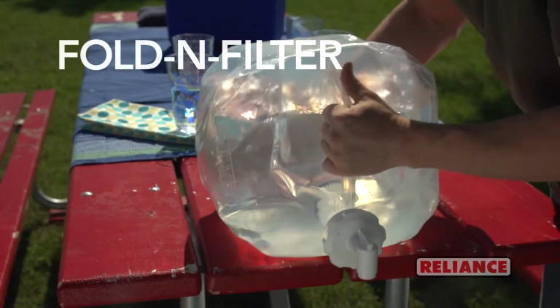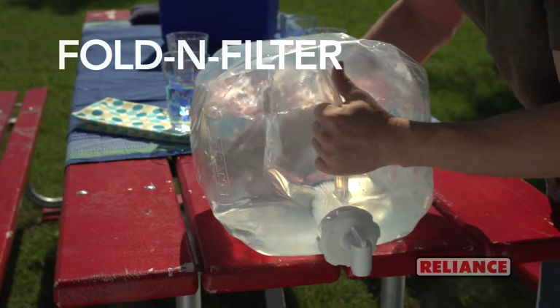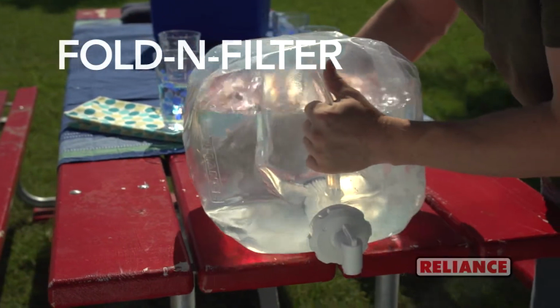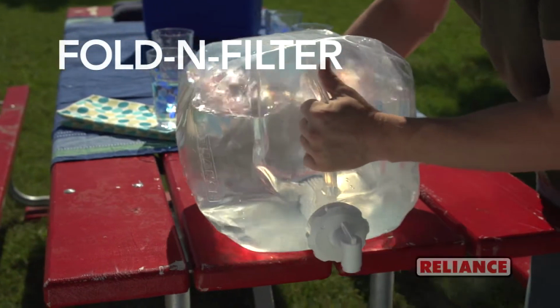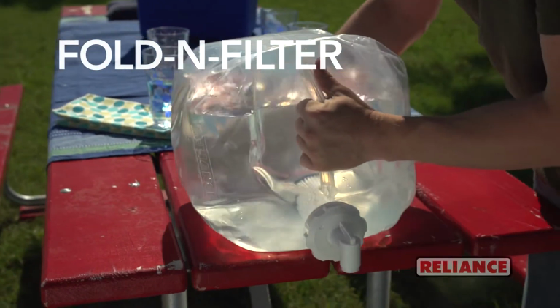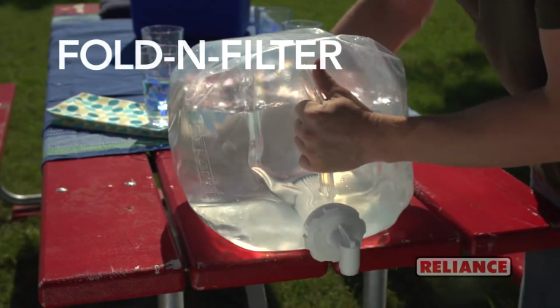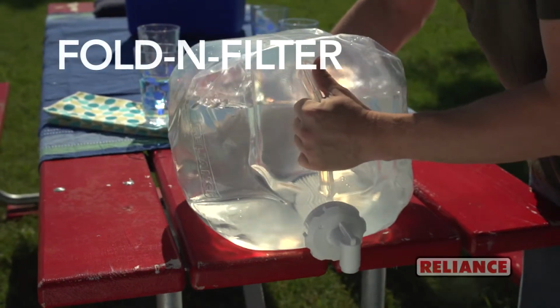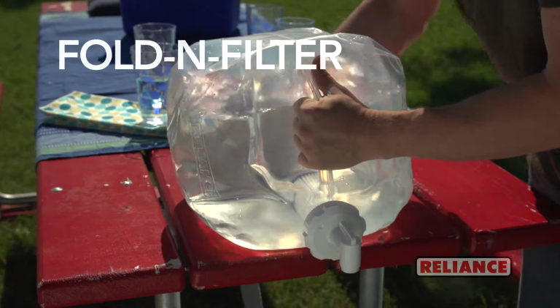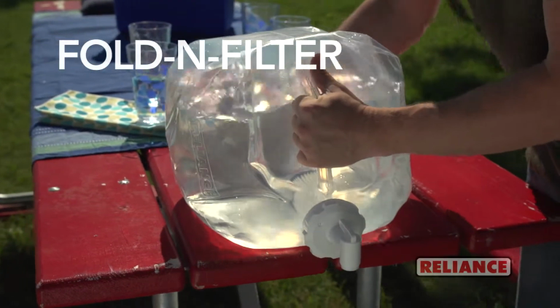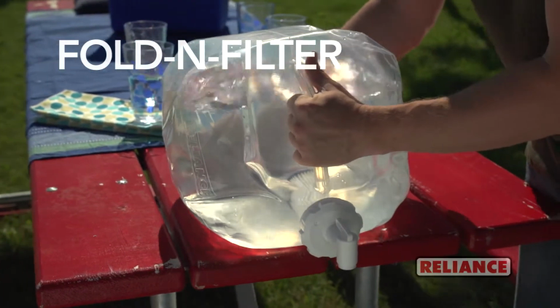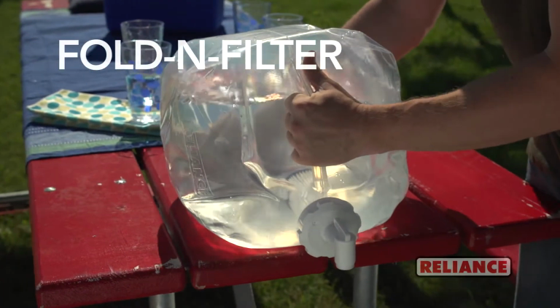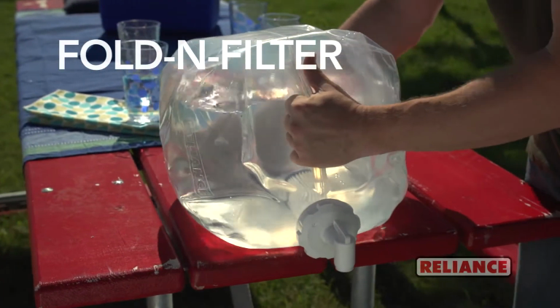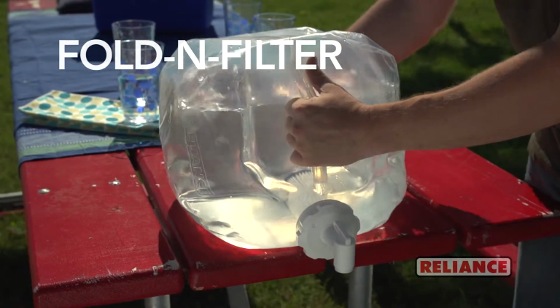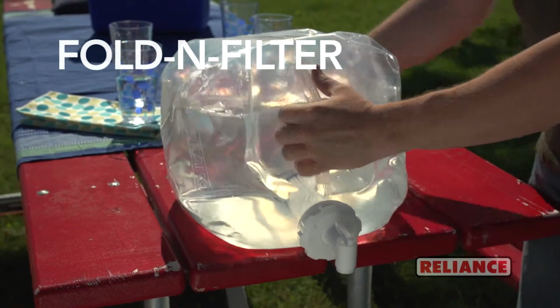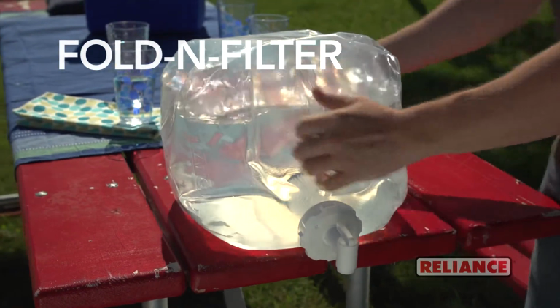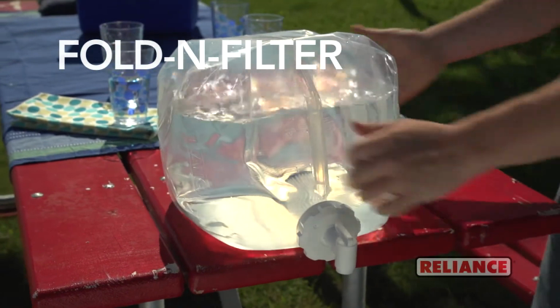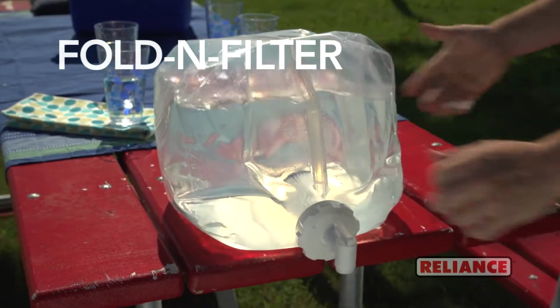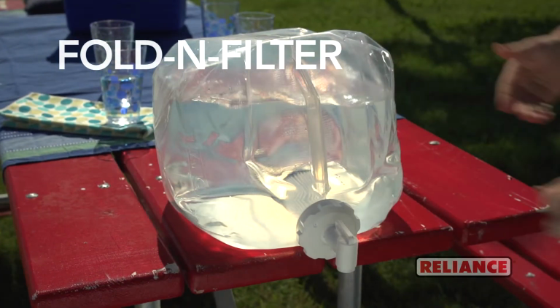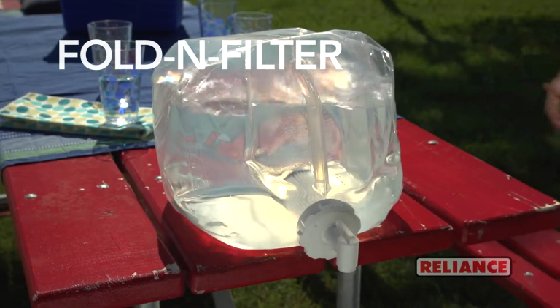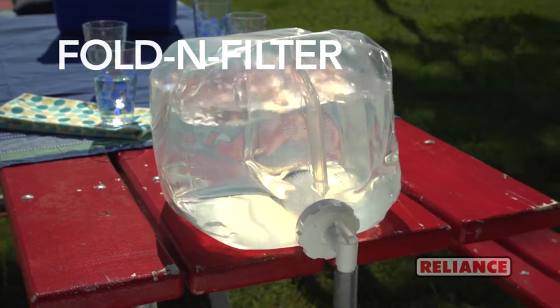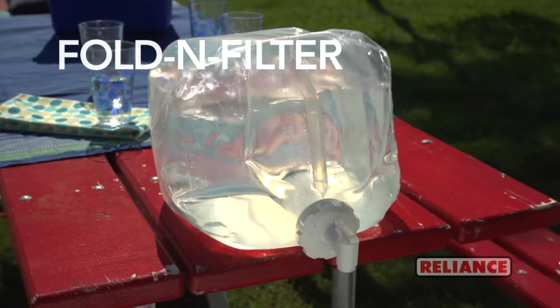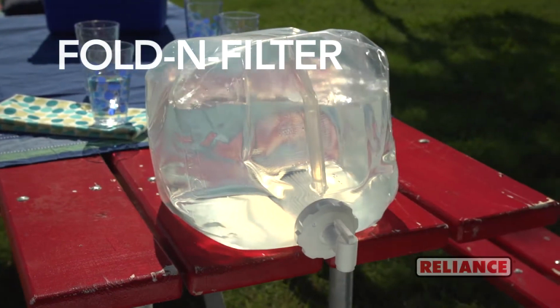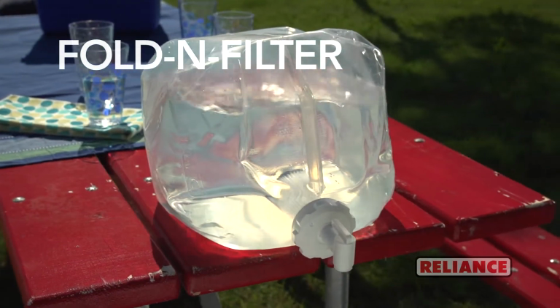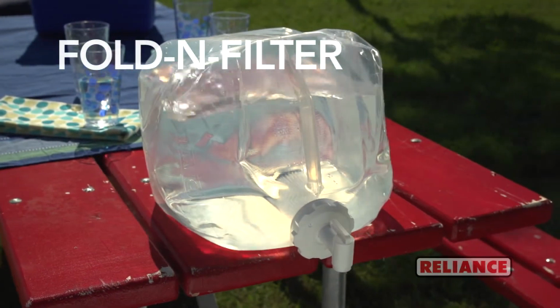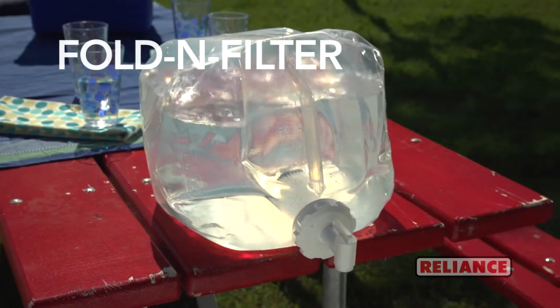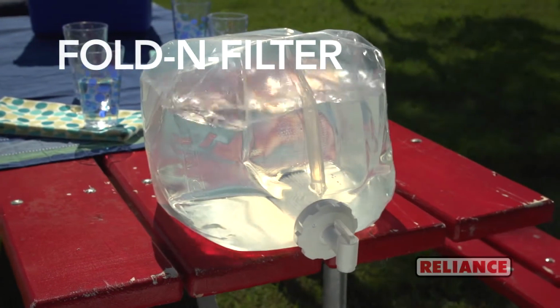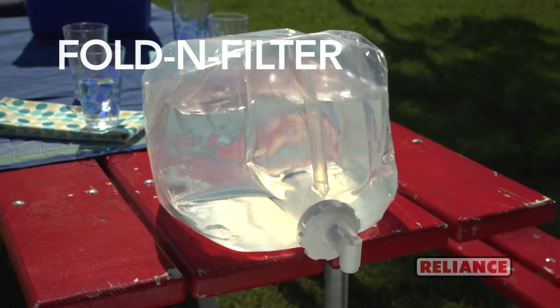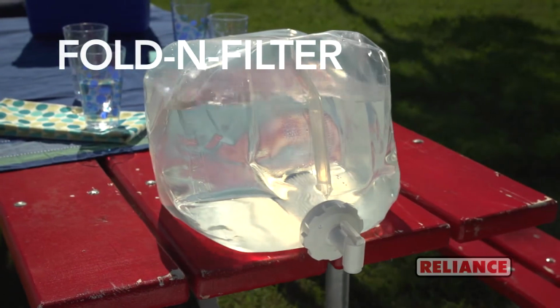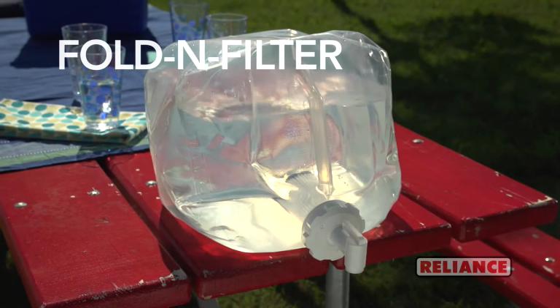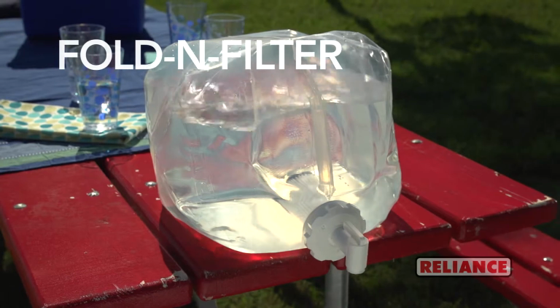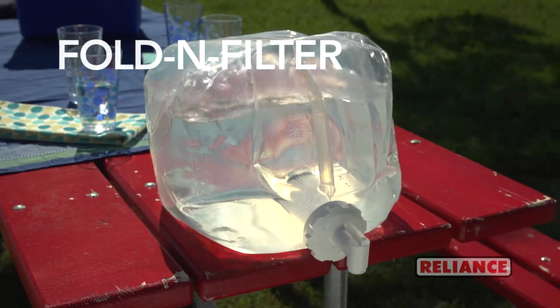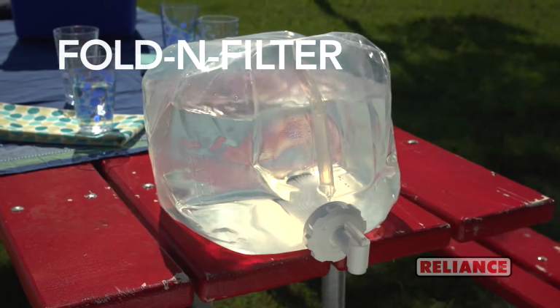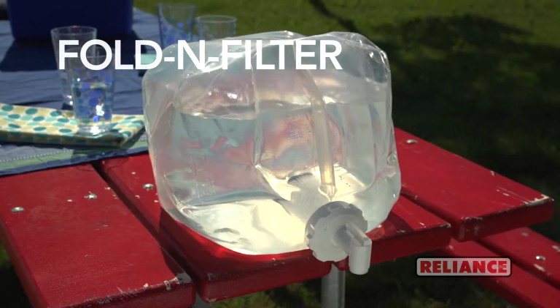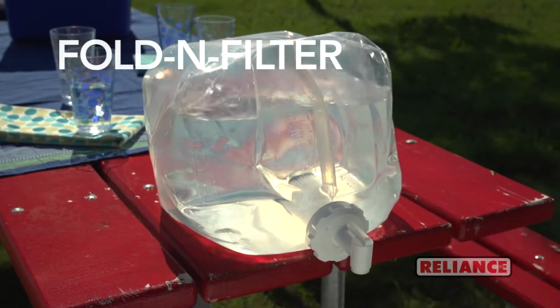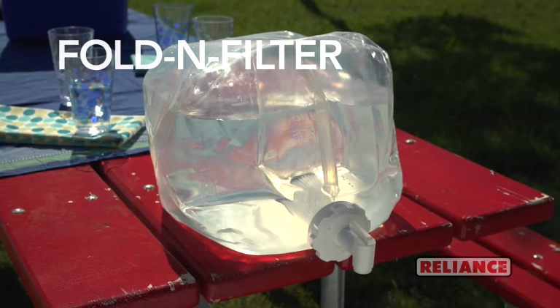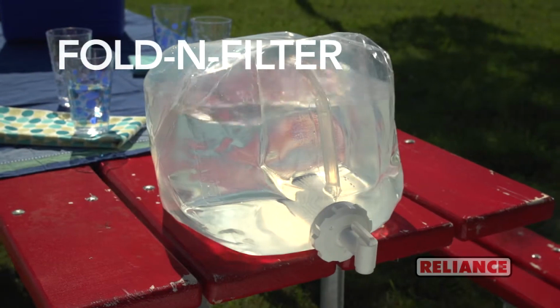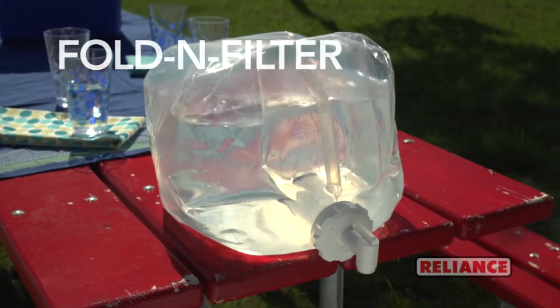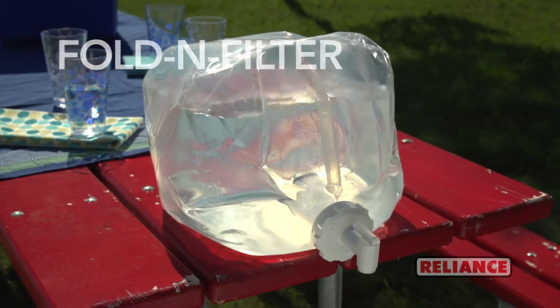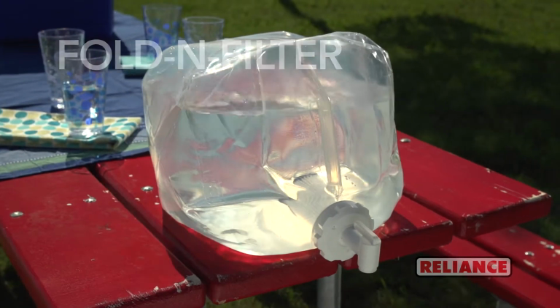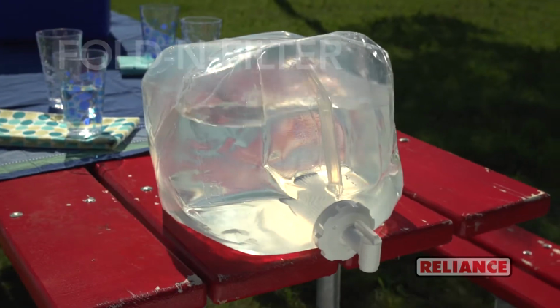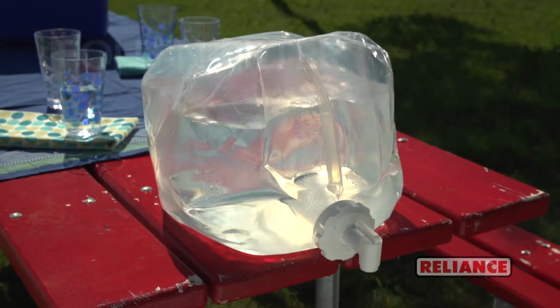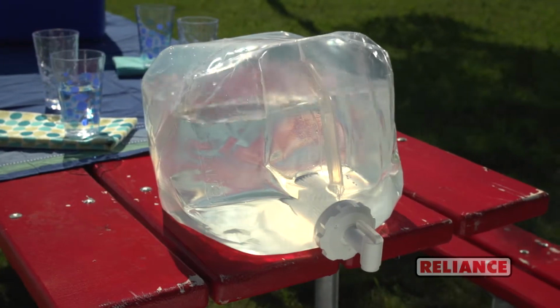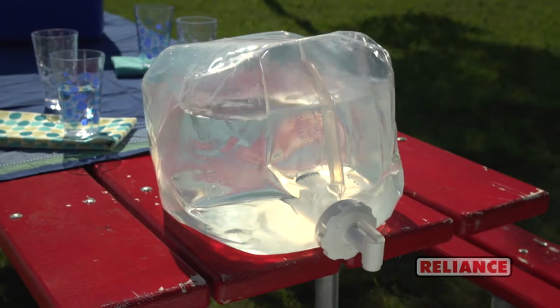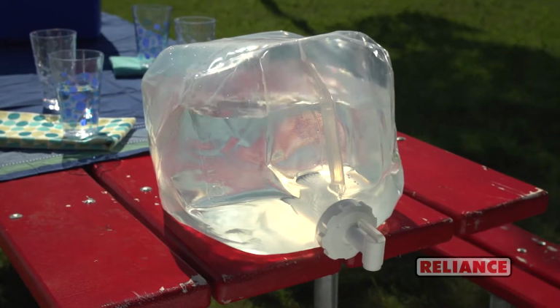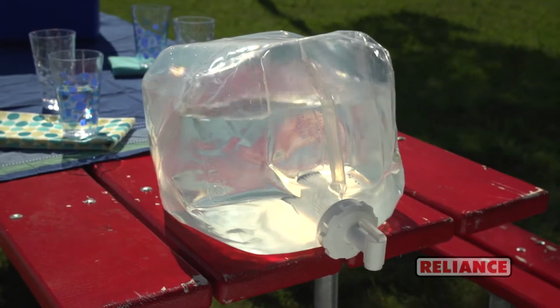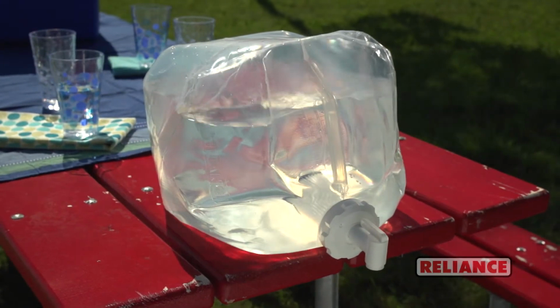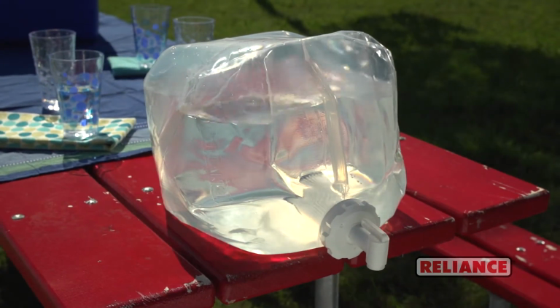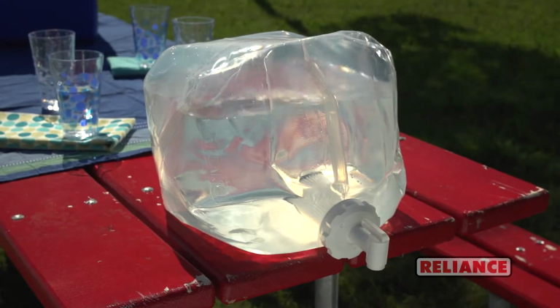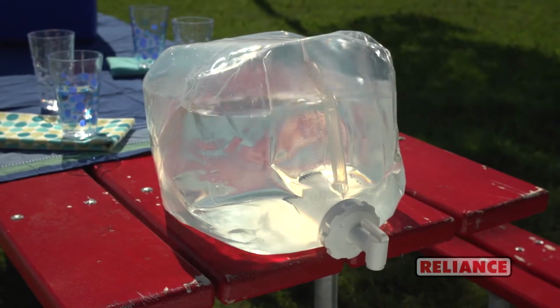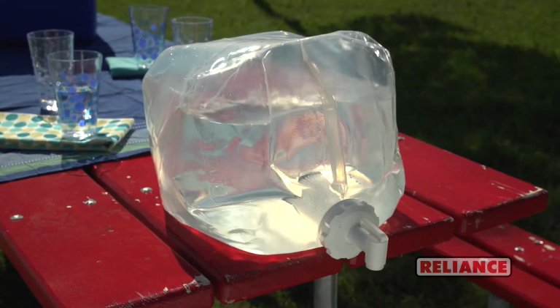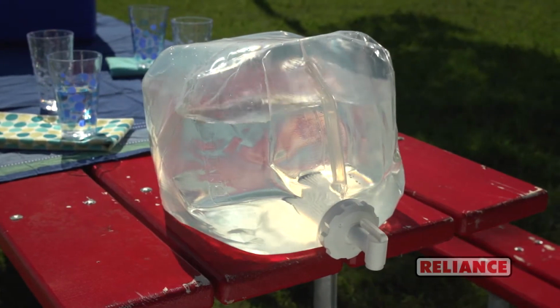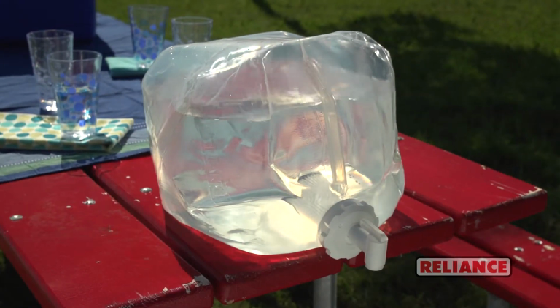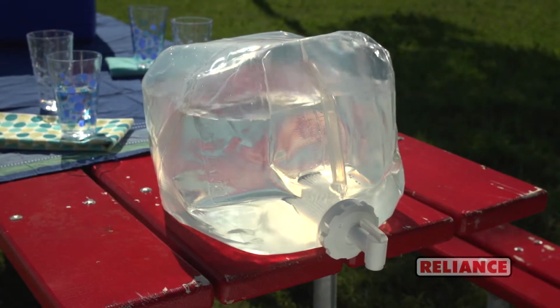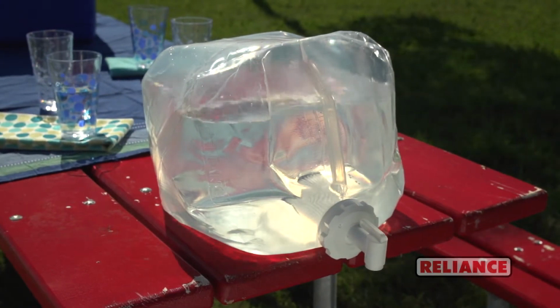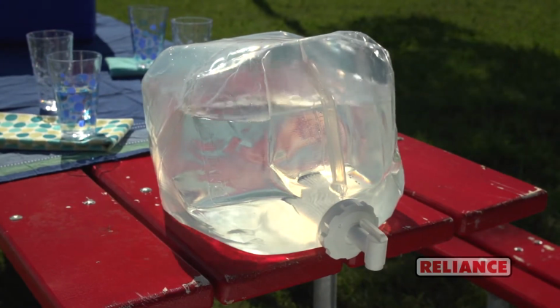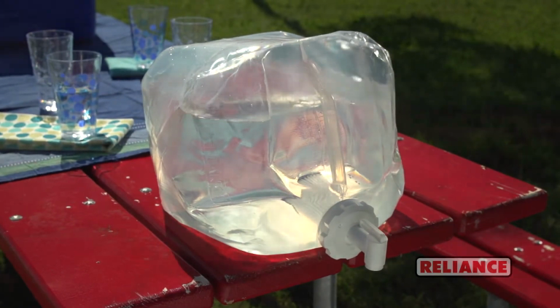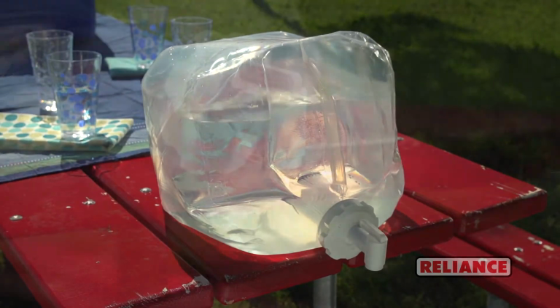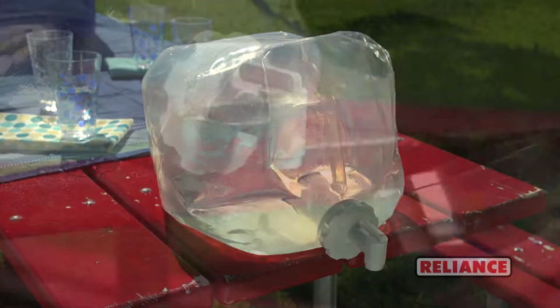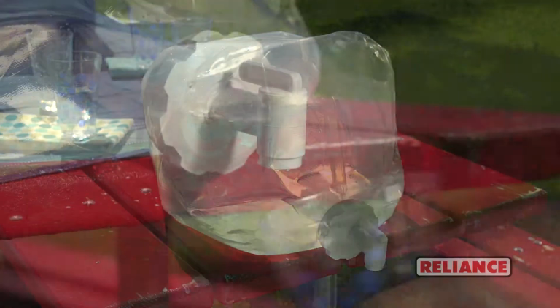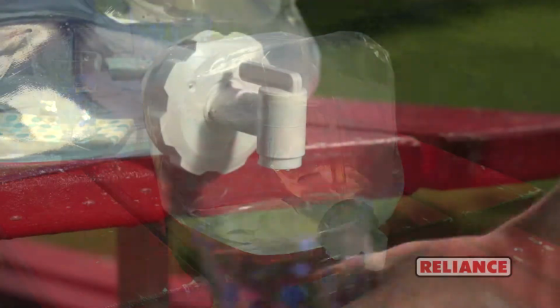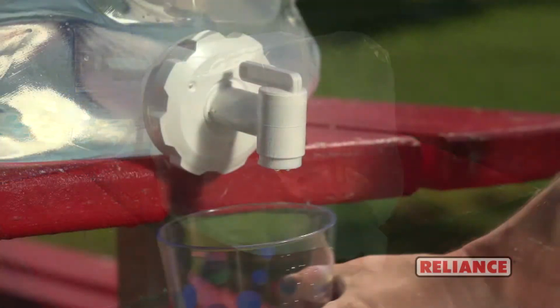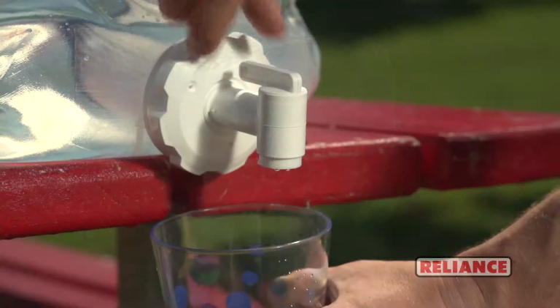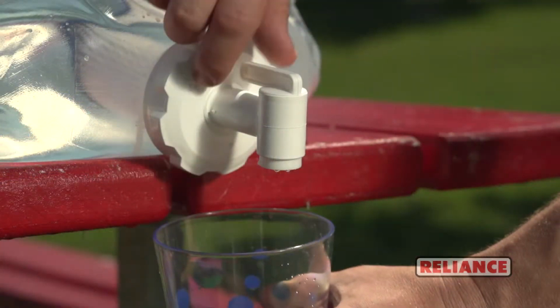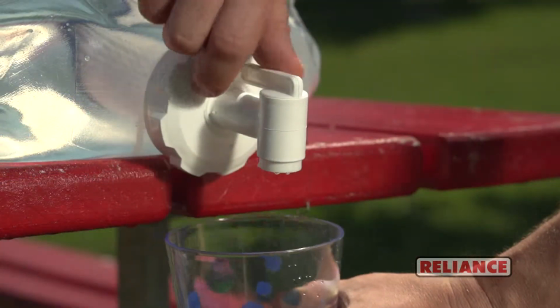For water wherever you need it, the Fold and Filter transports, stores, and filters your water all in one great container.